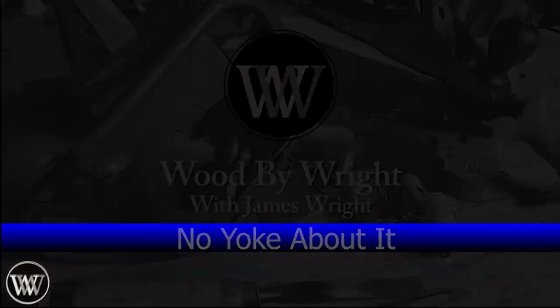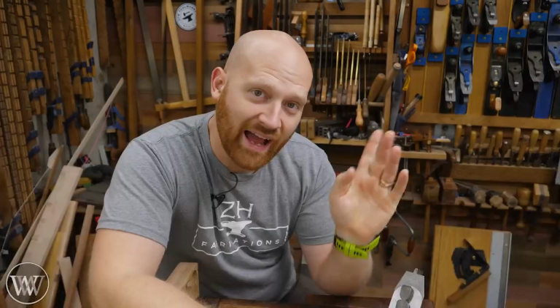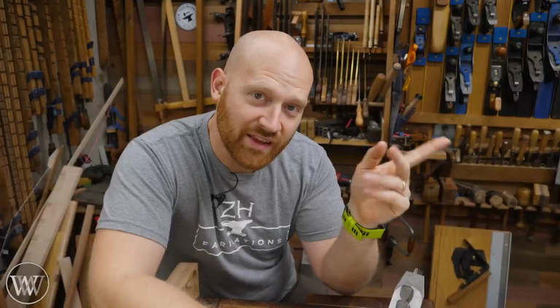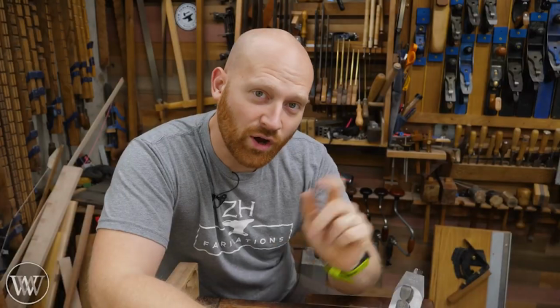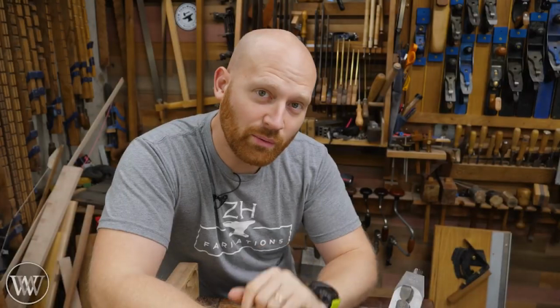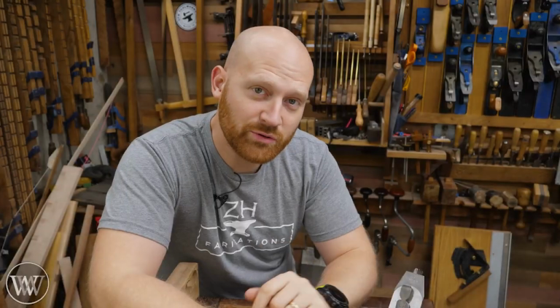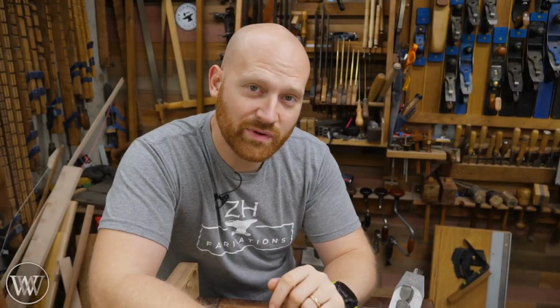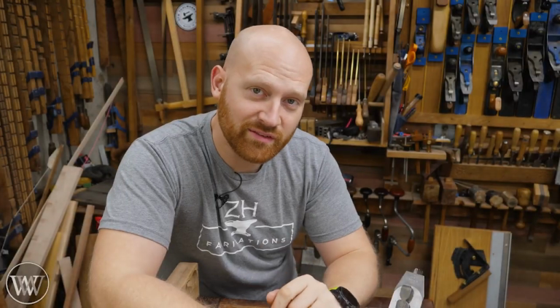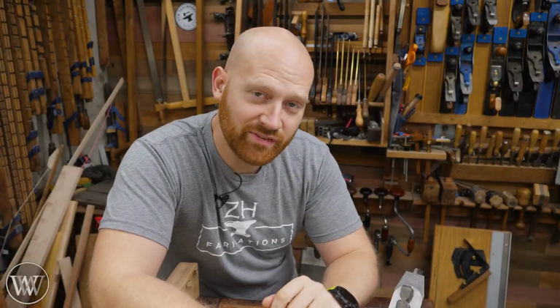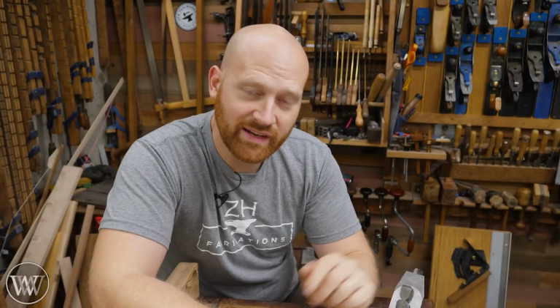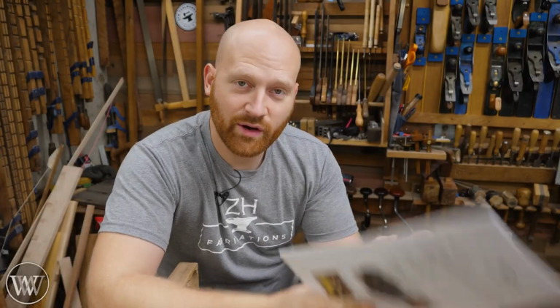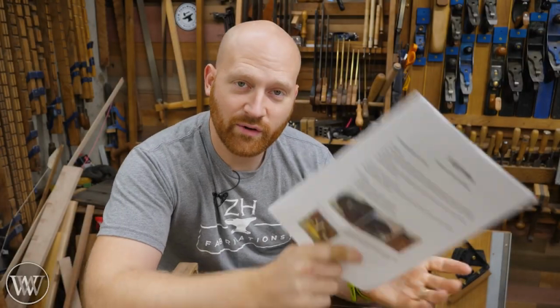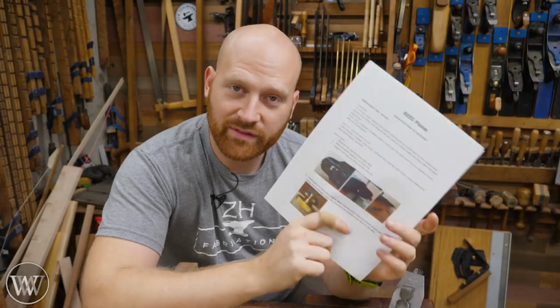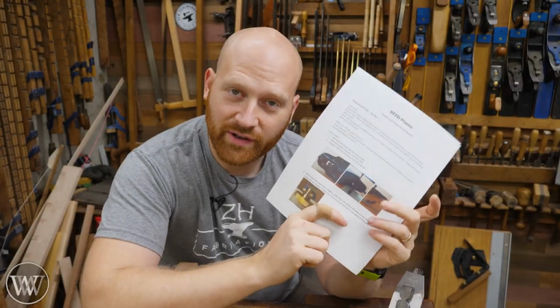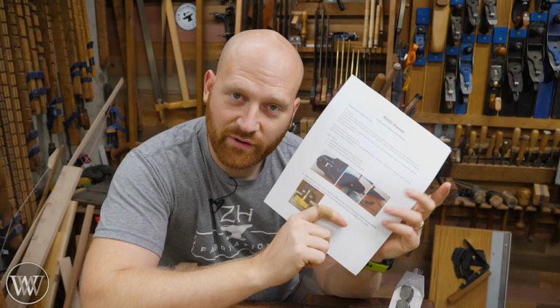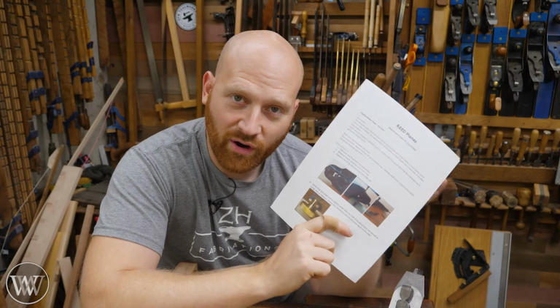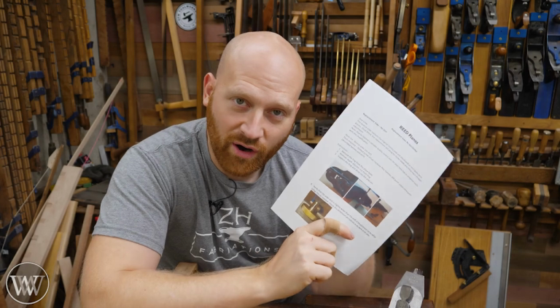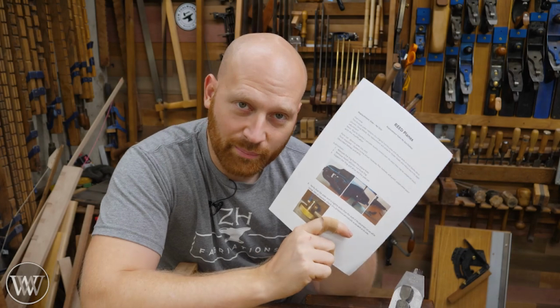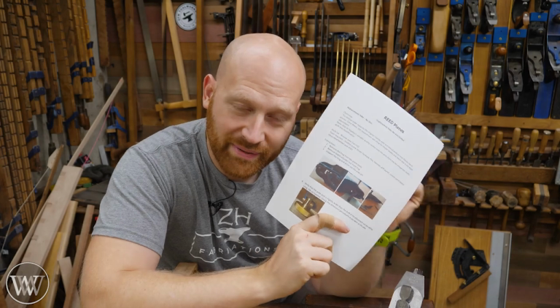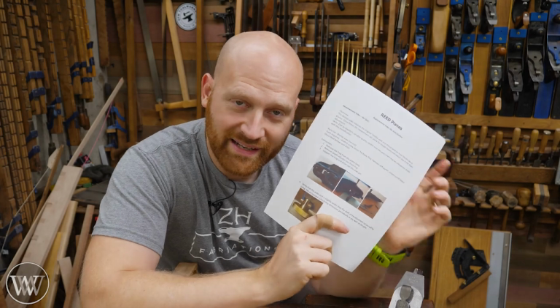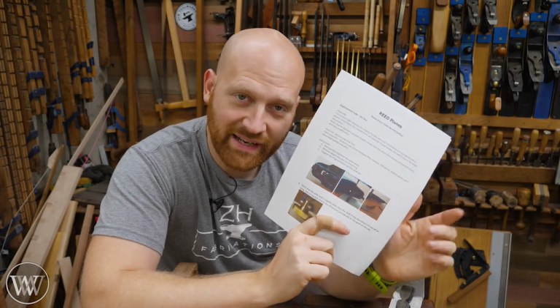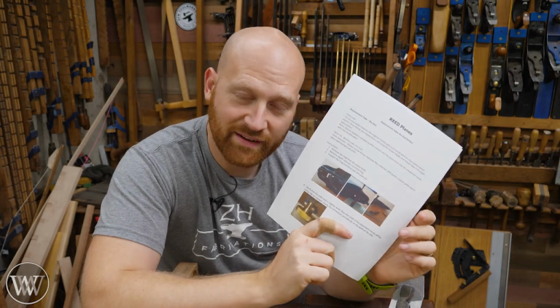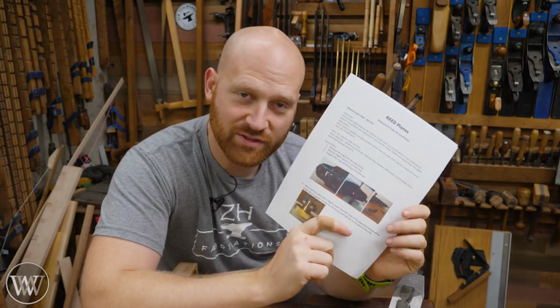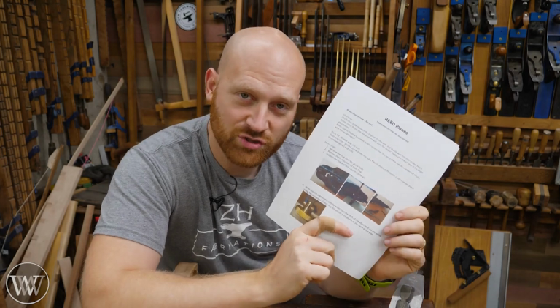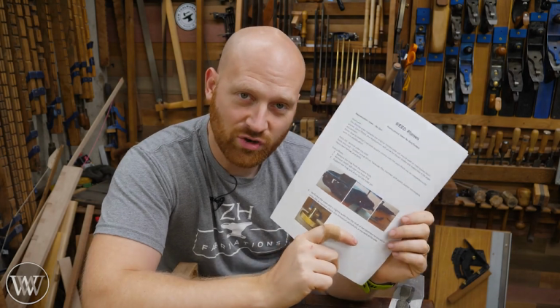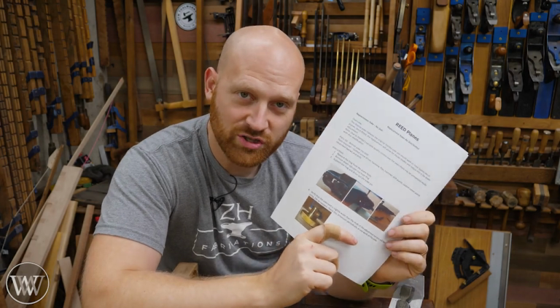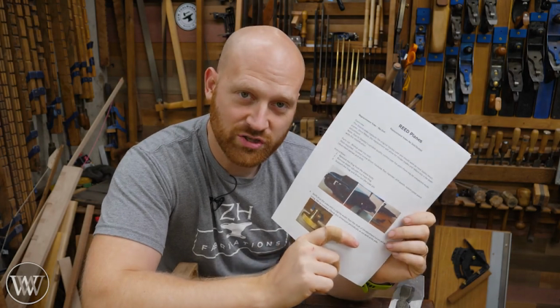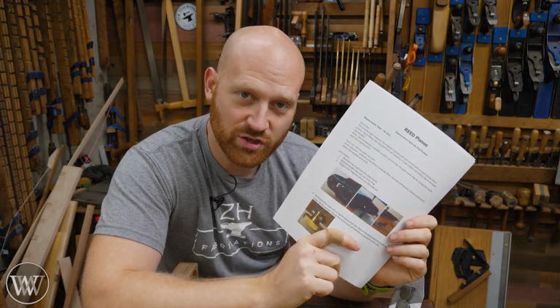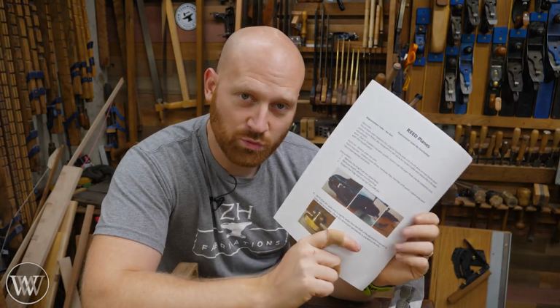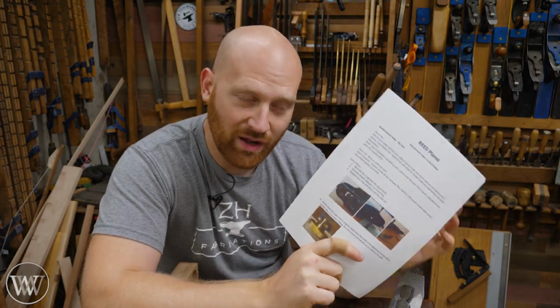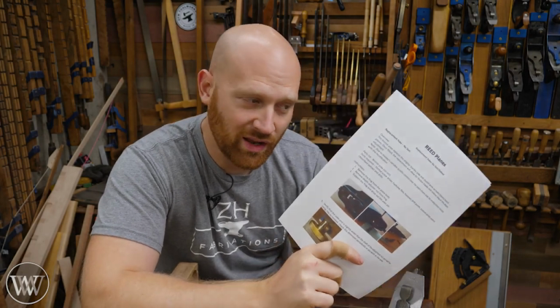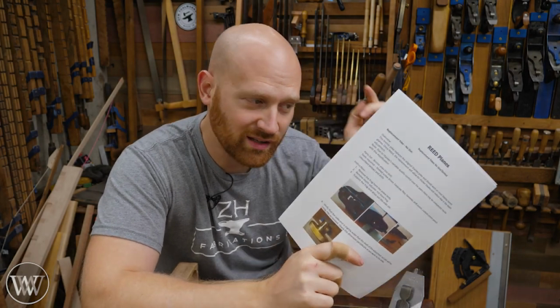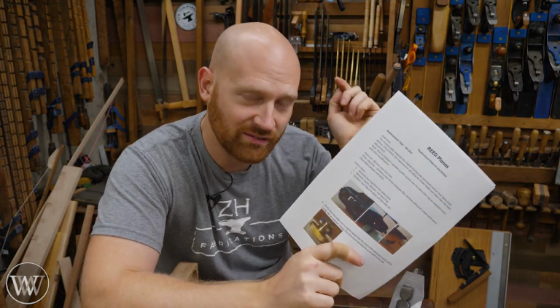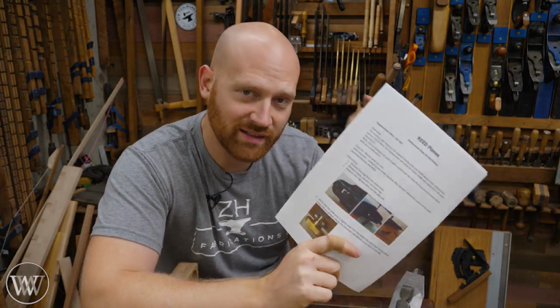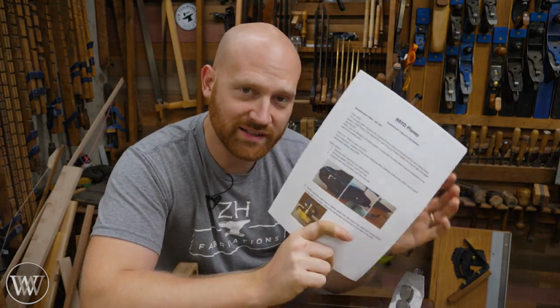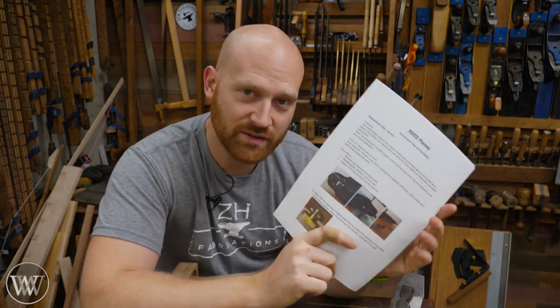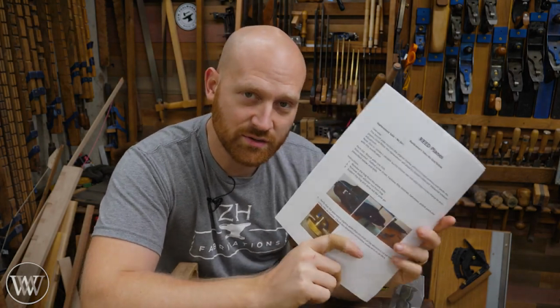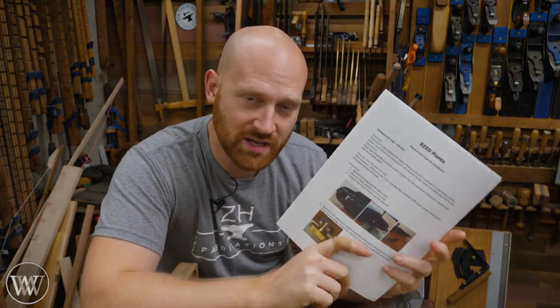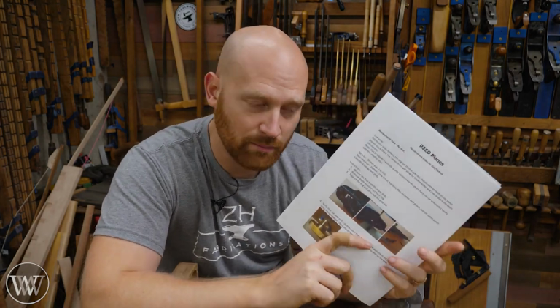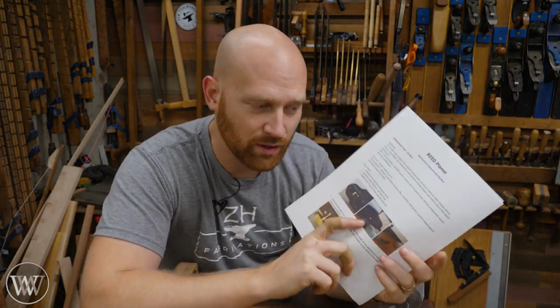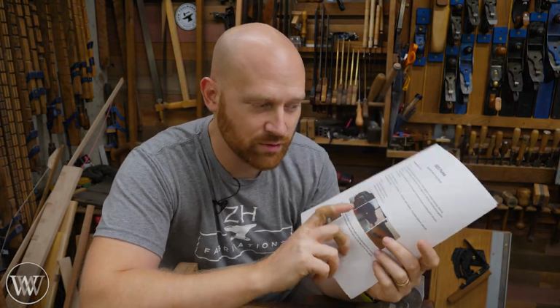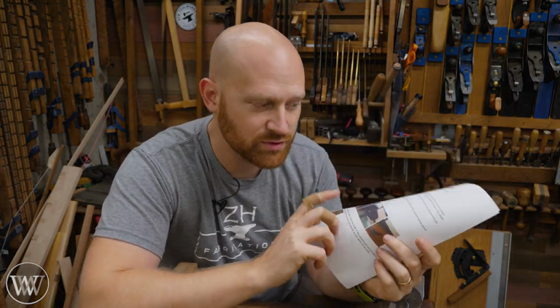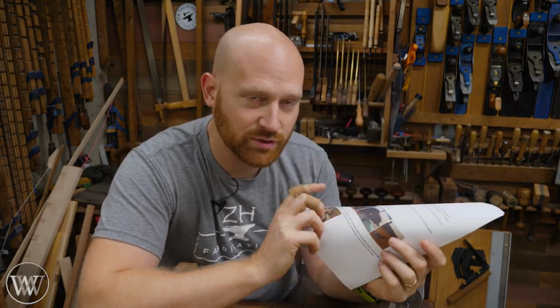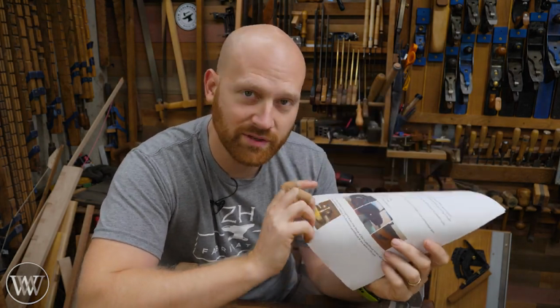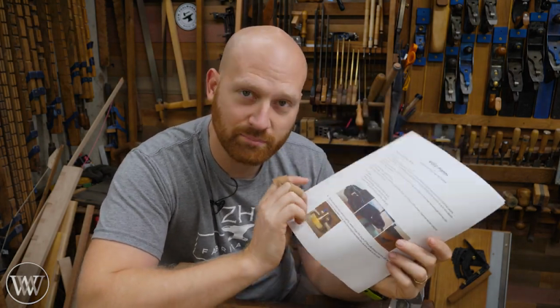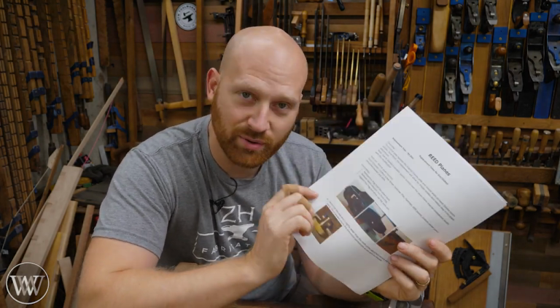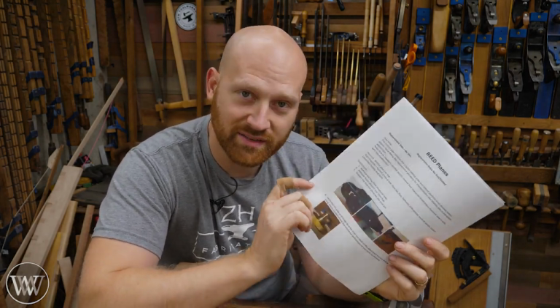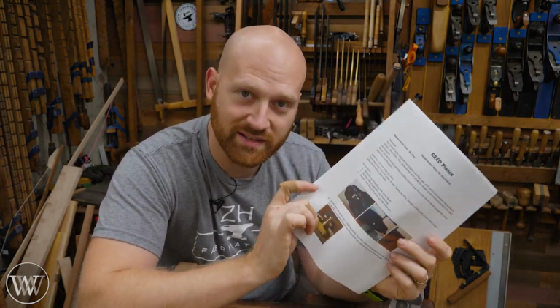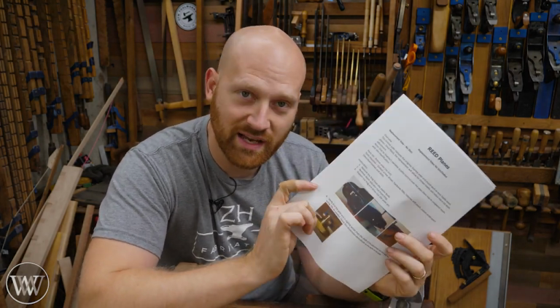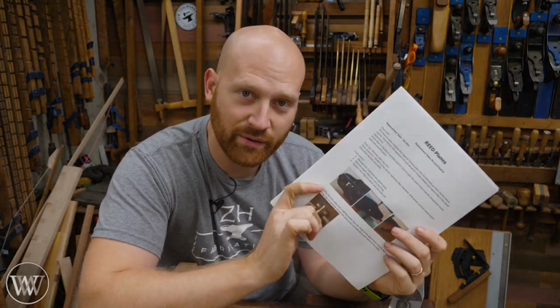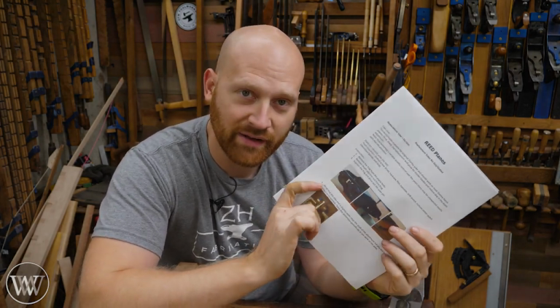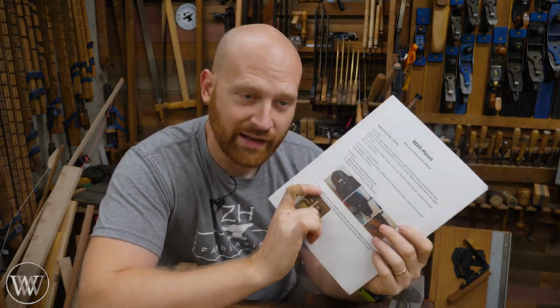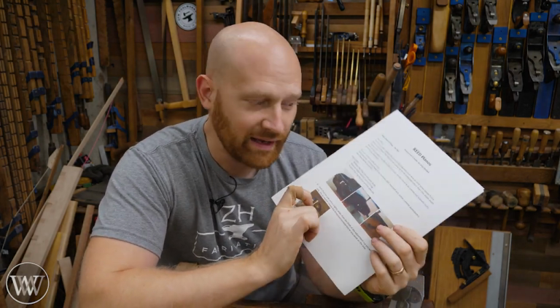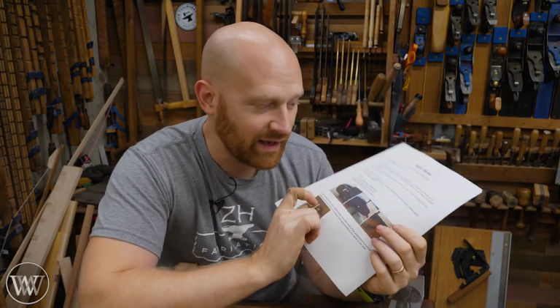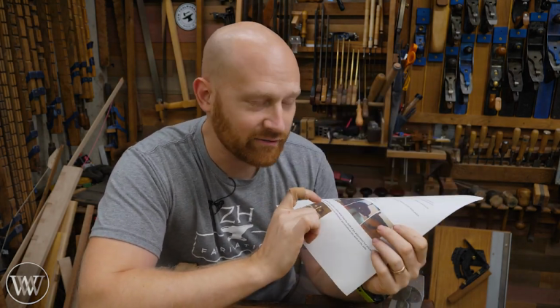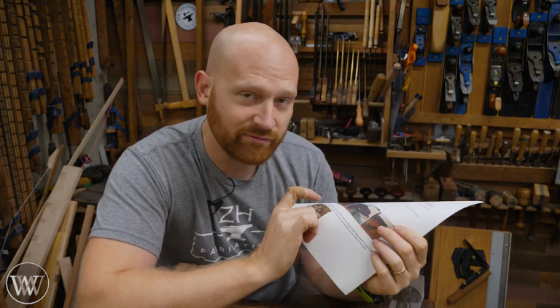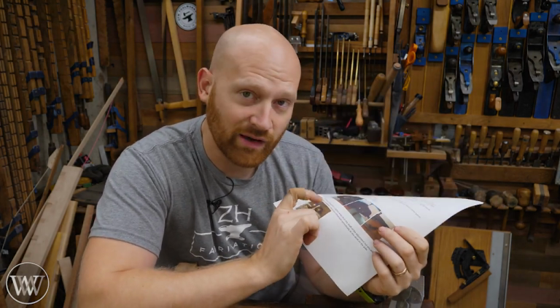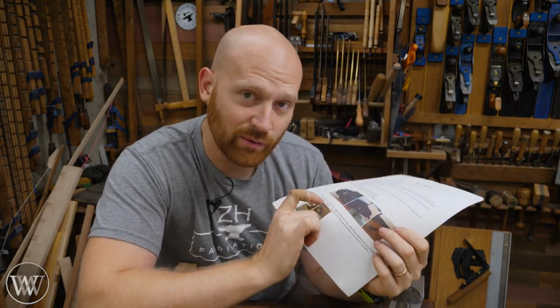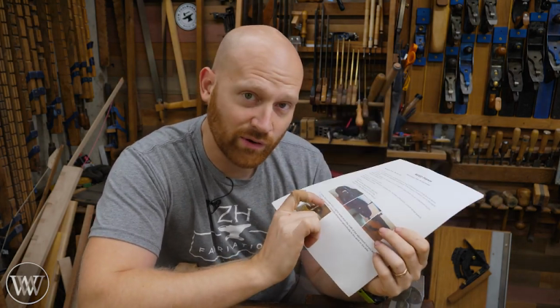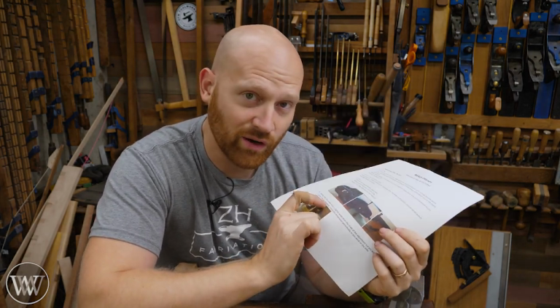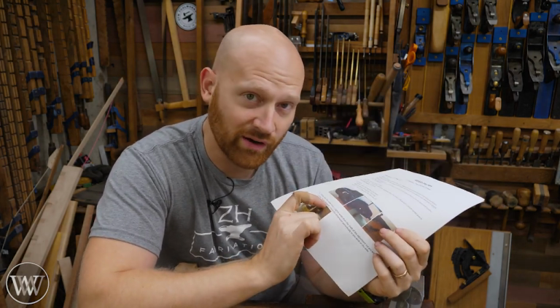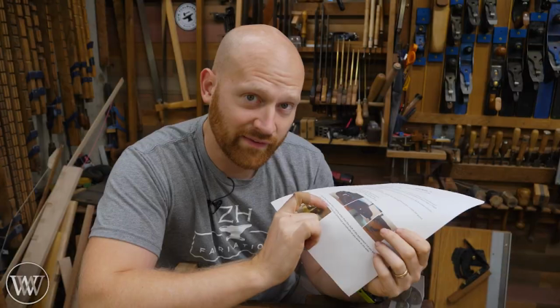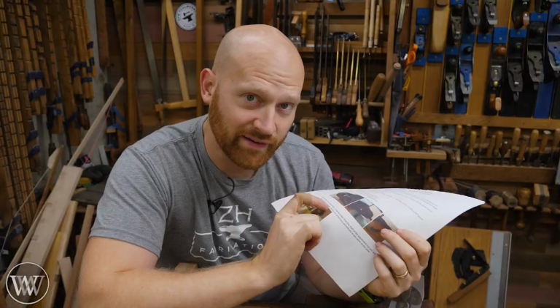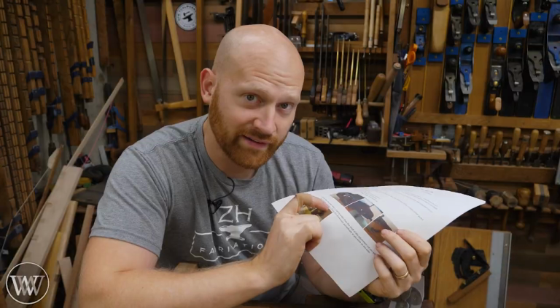As always with the video there are PDF instructions as well. I'll leave a link to those down below so you can print these out and follow along.